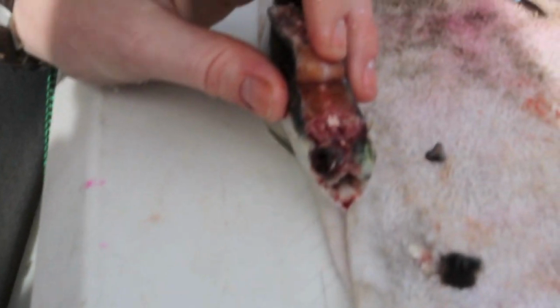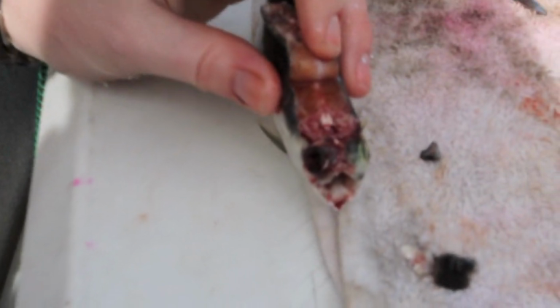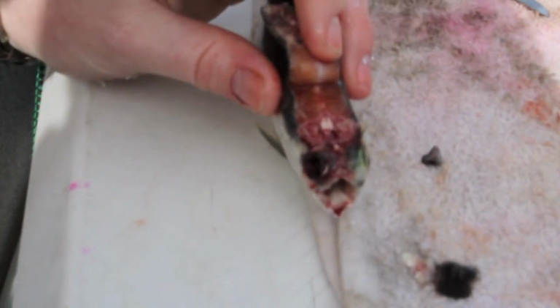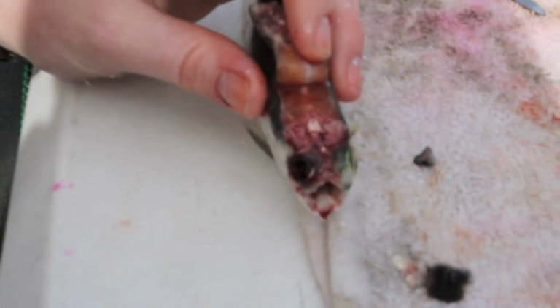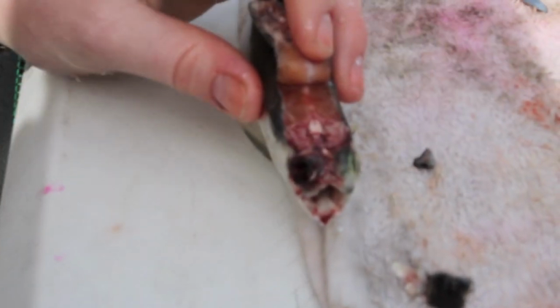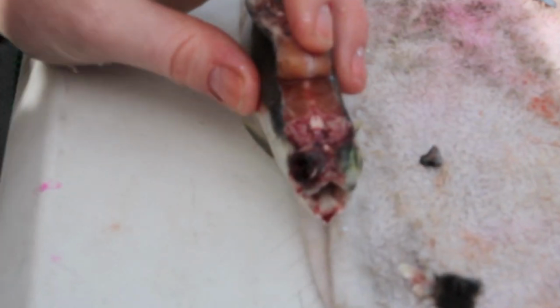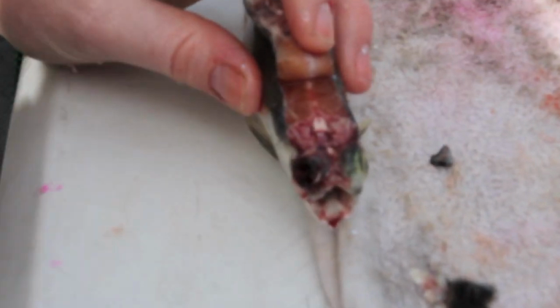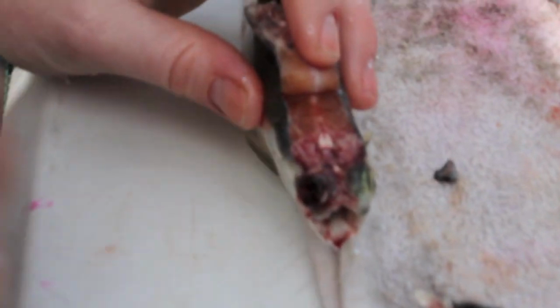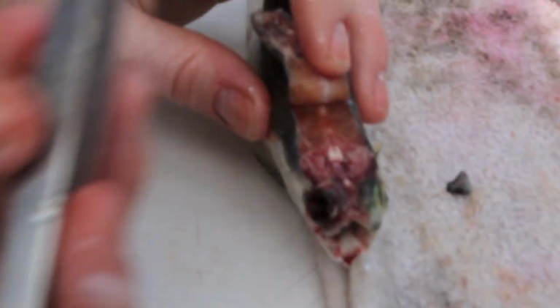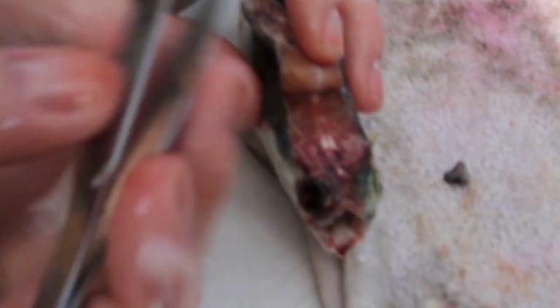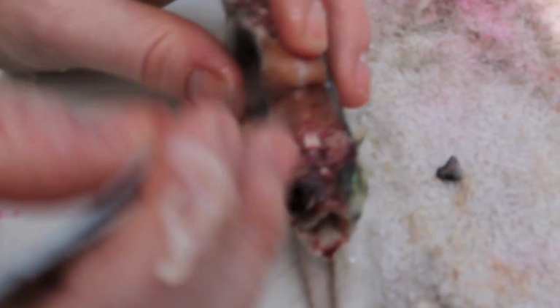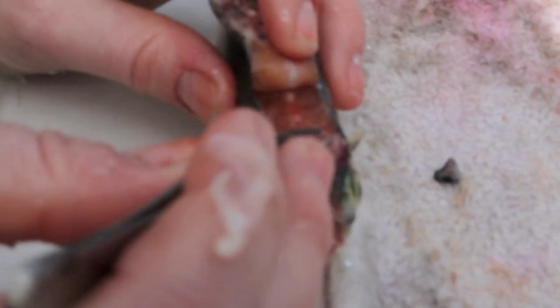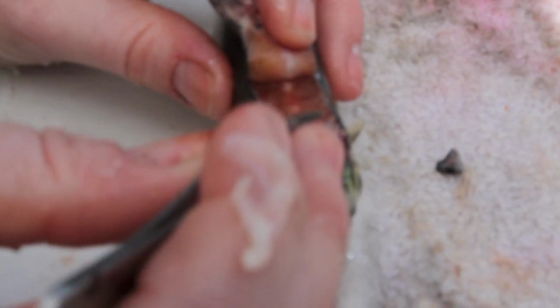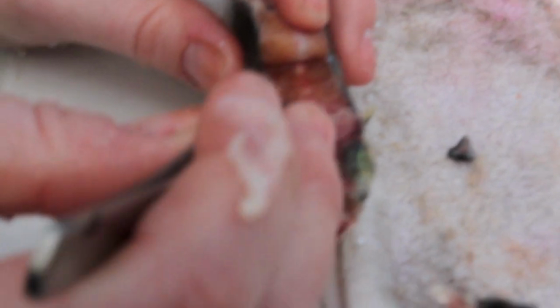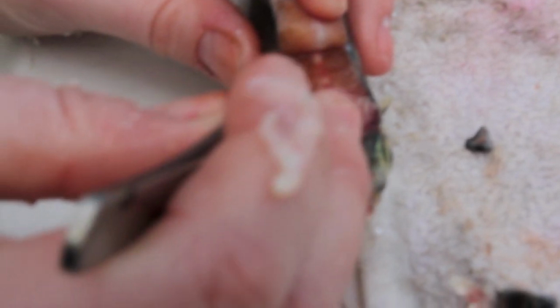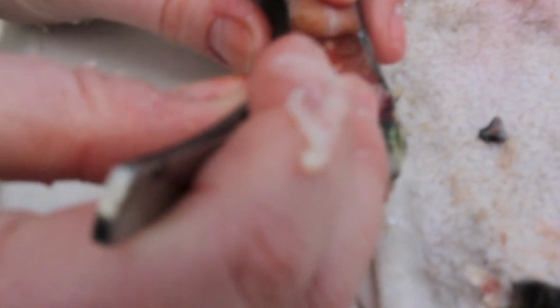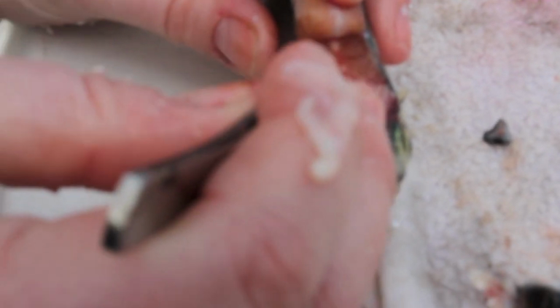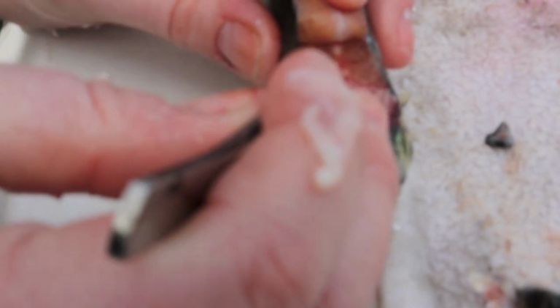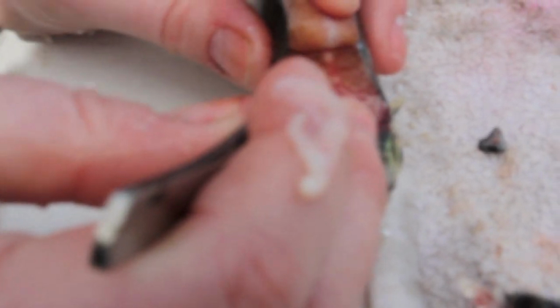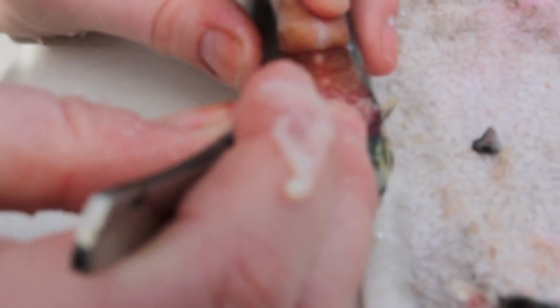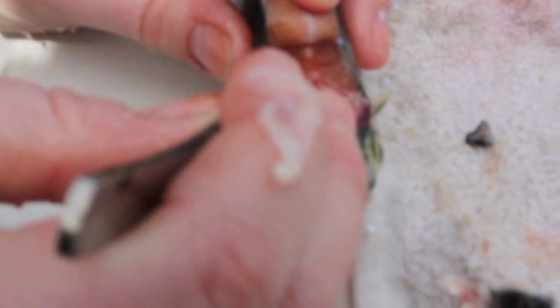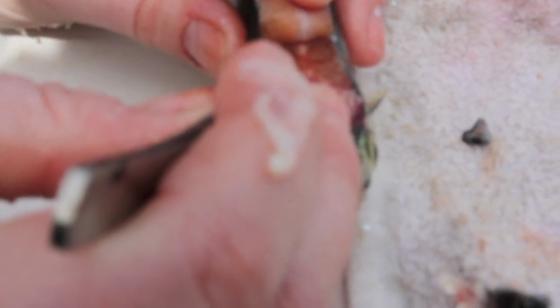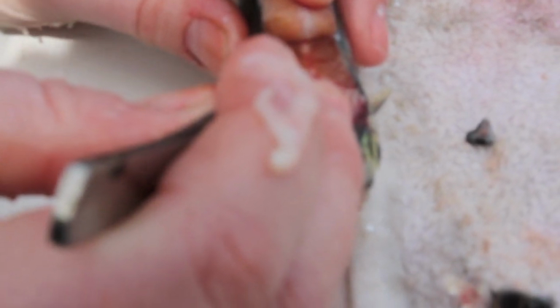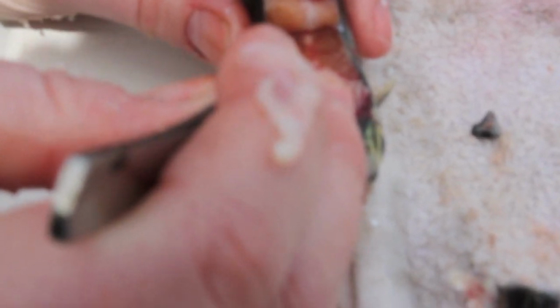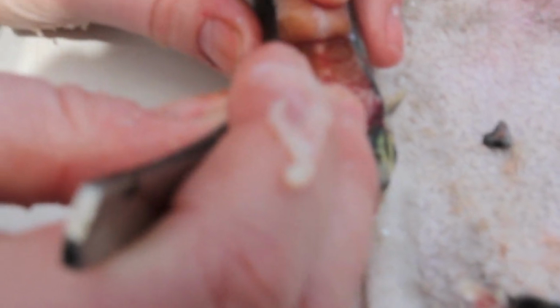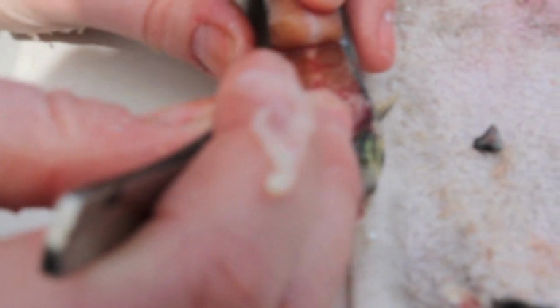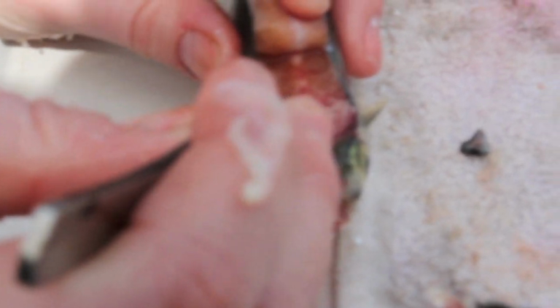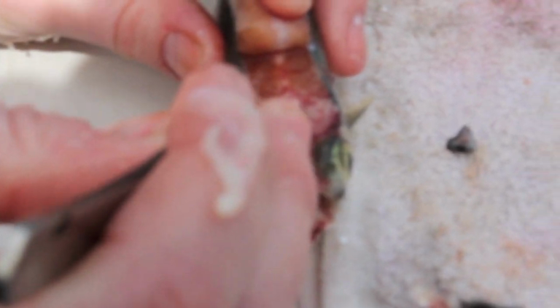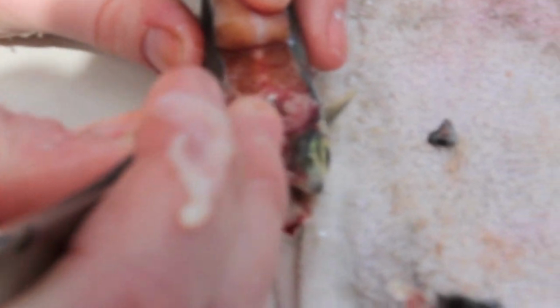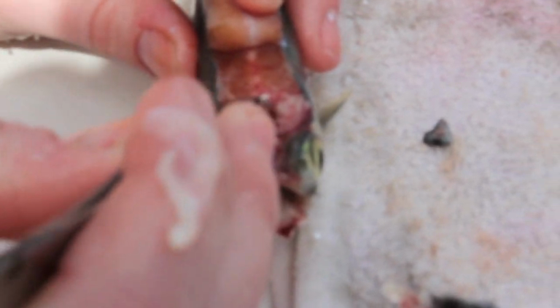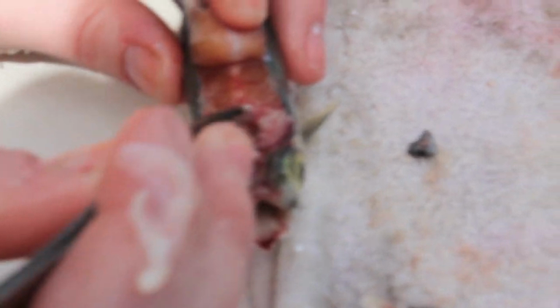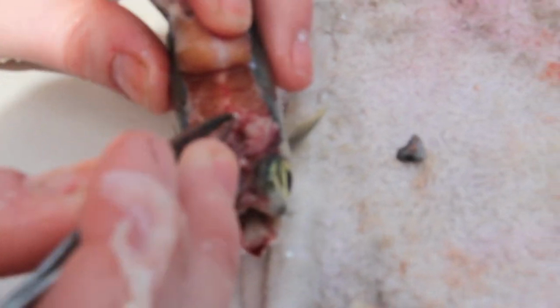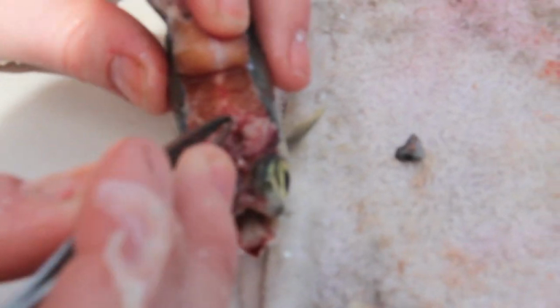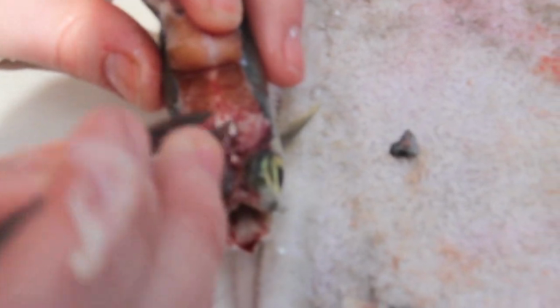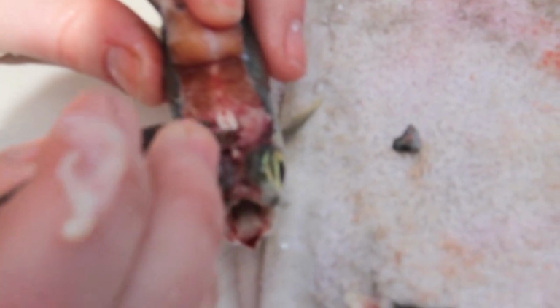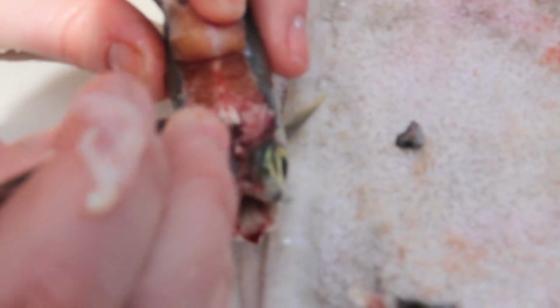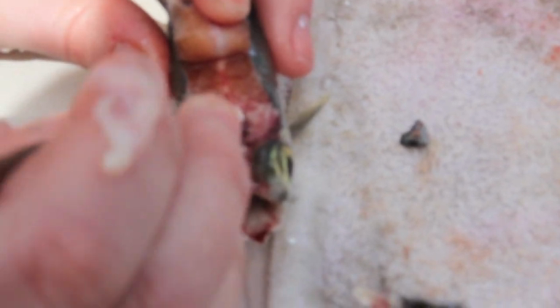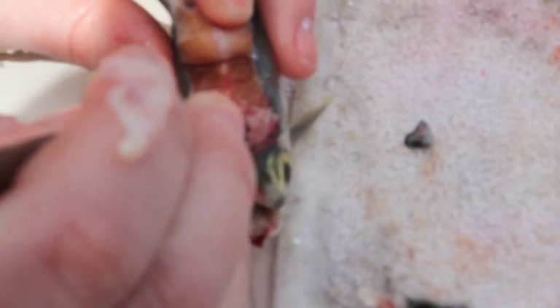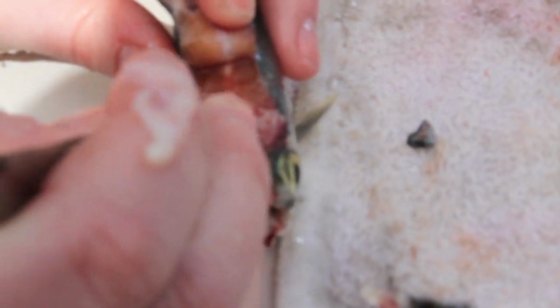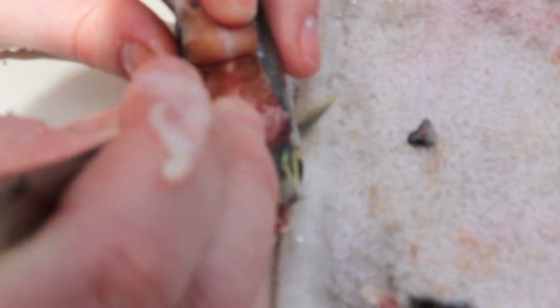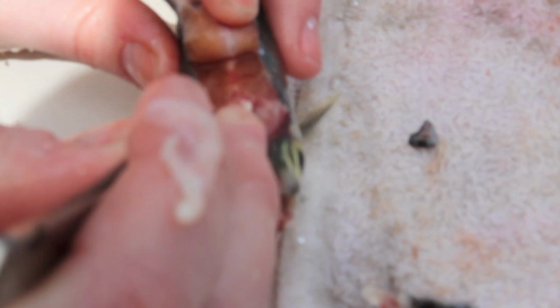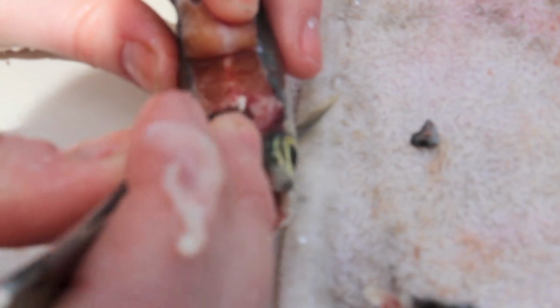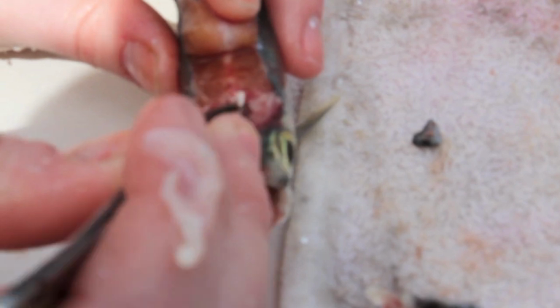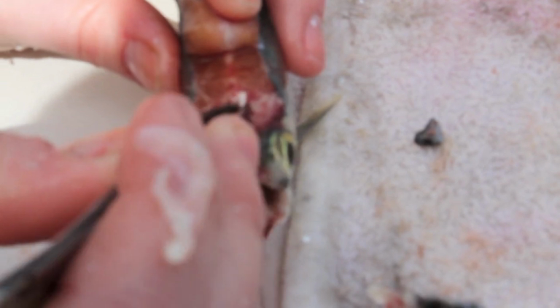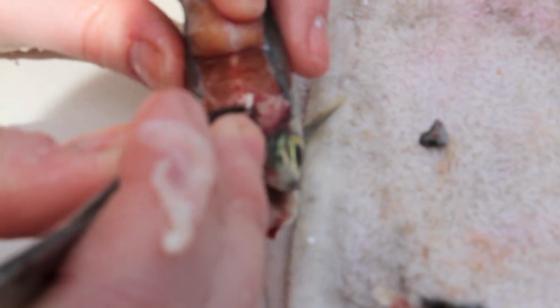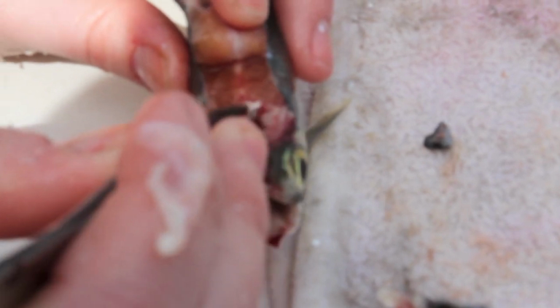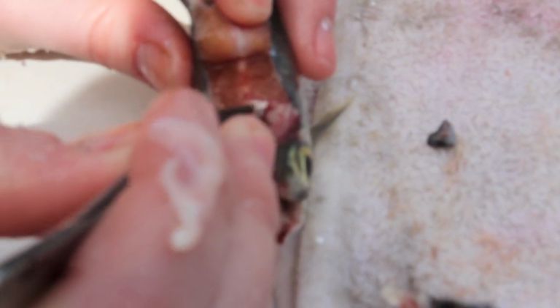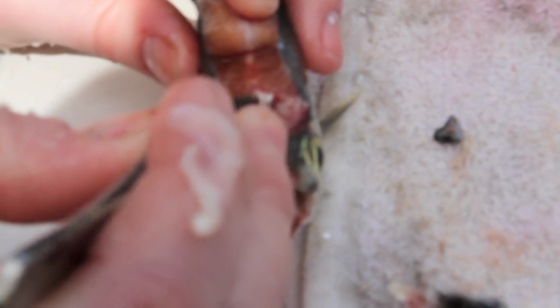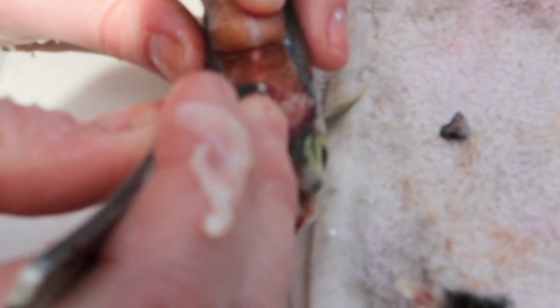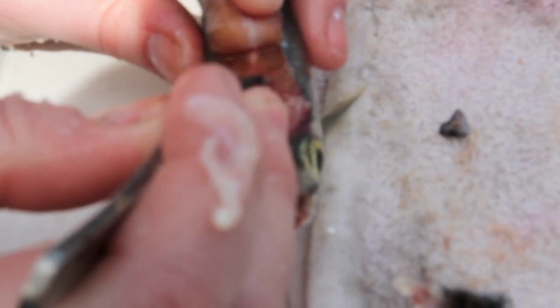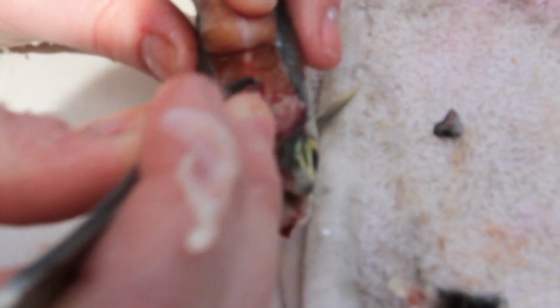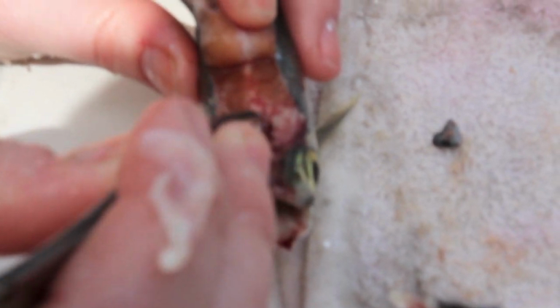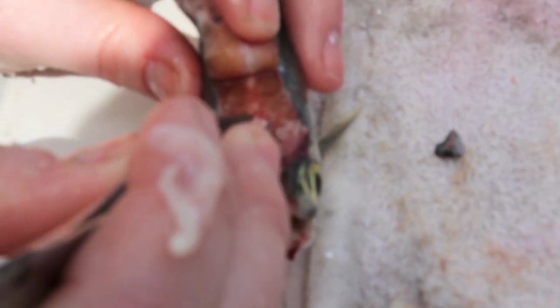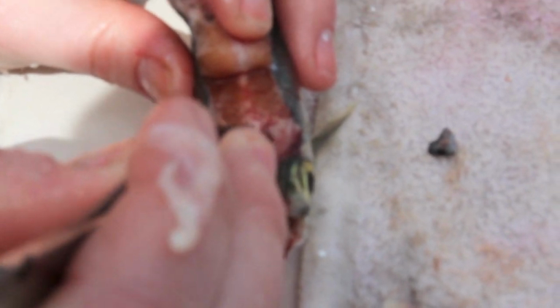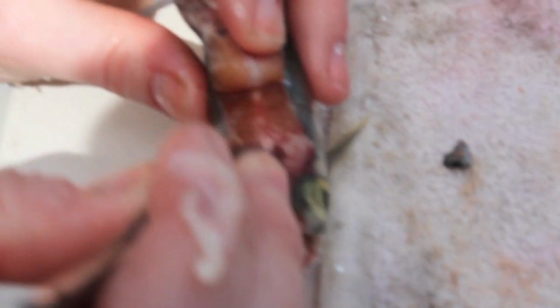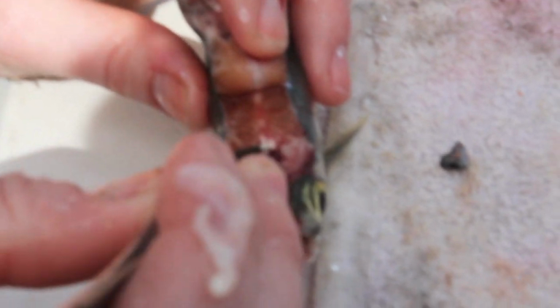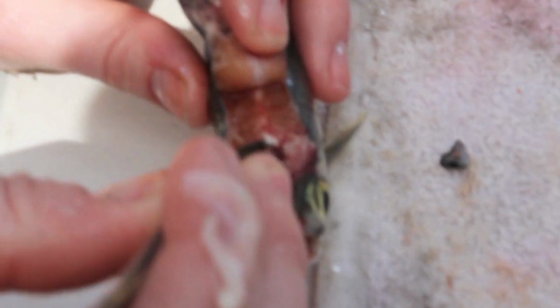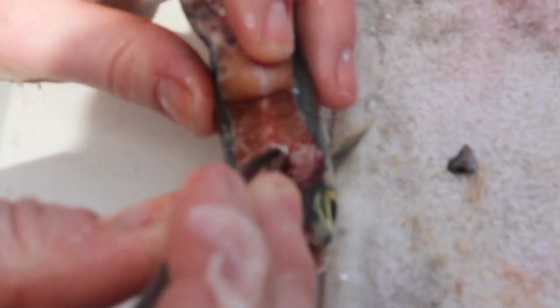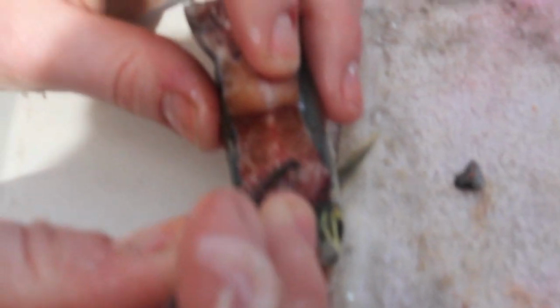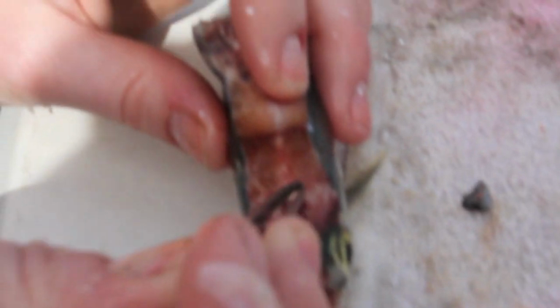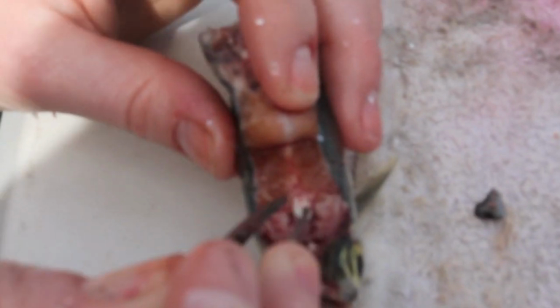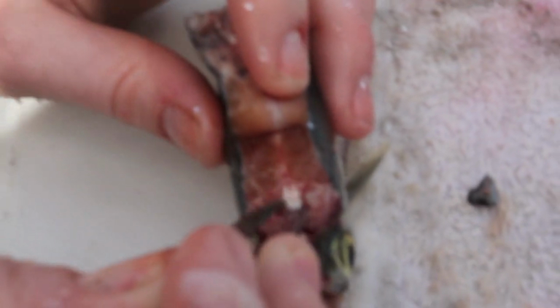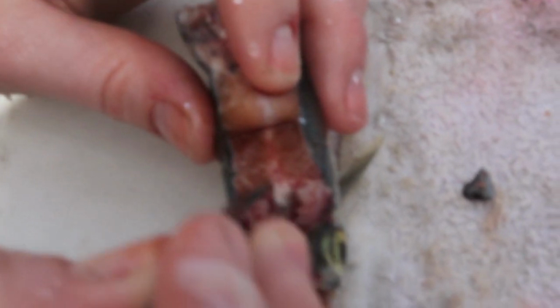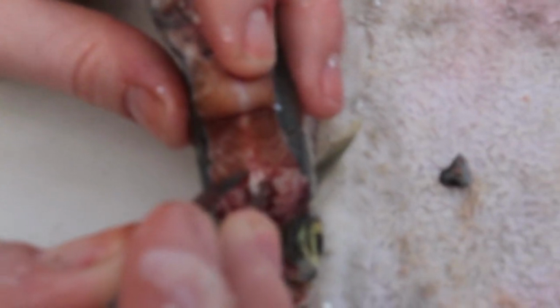What you see here — this white right here is the fish's brain. And so we want to try to pull that out.